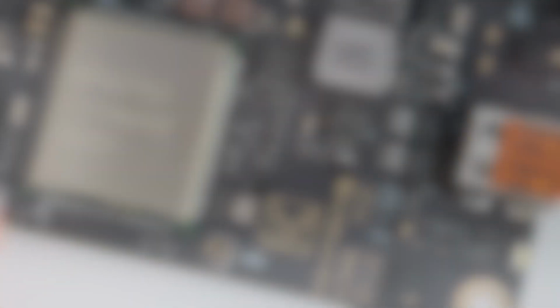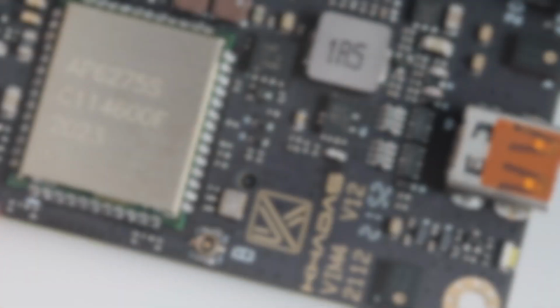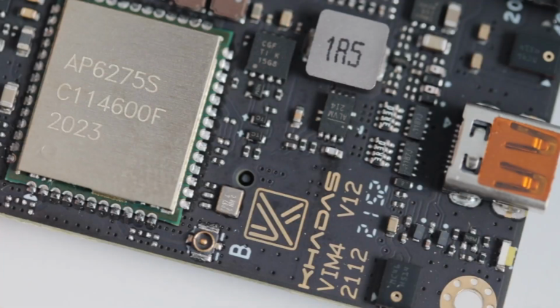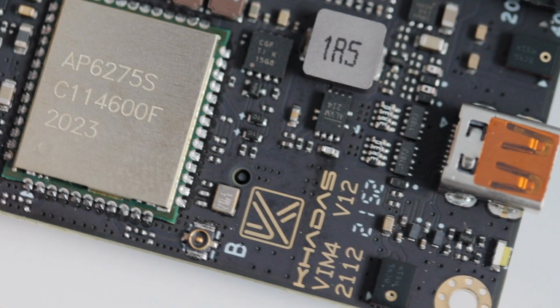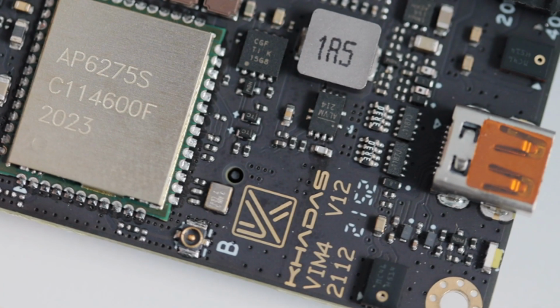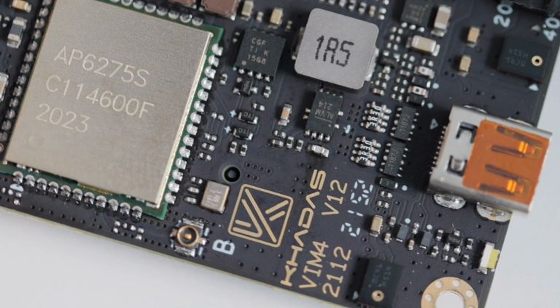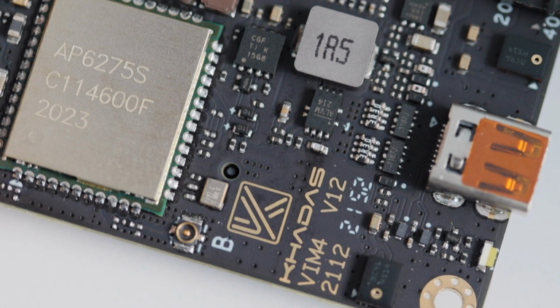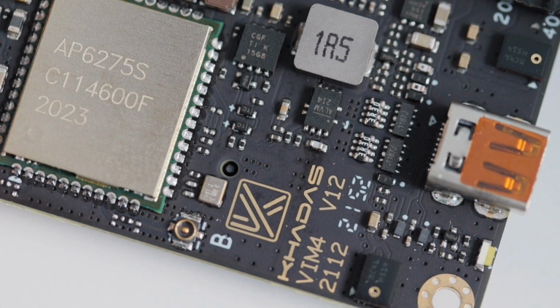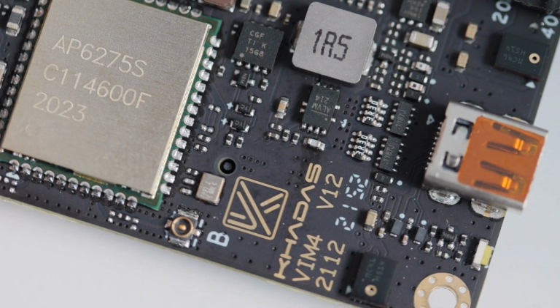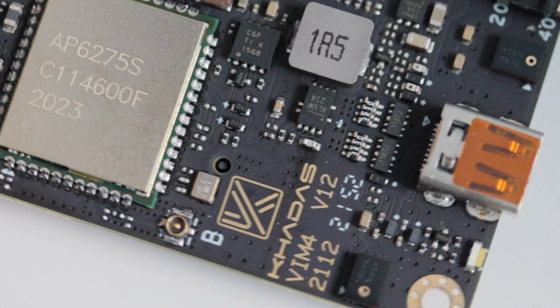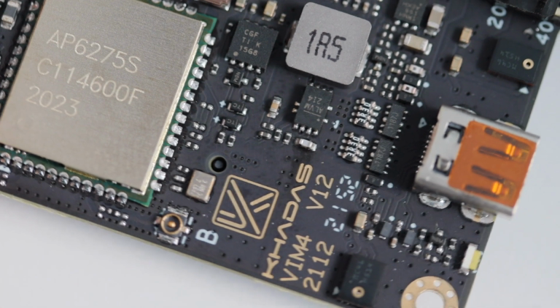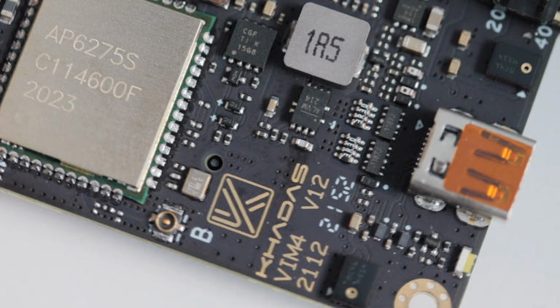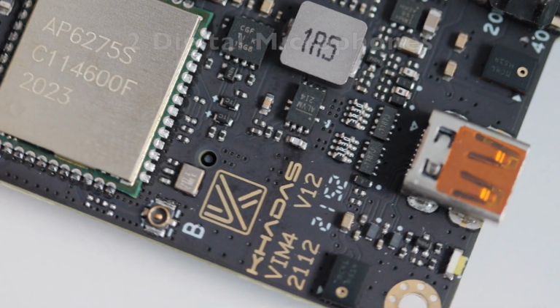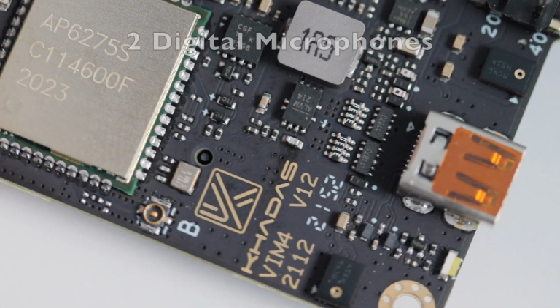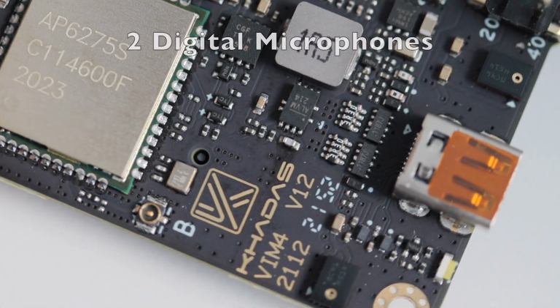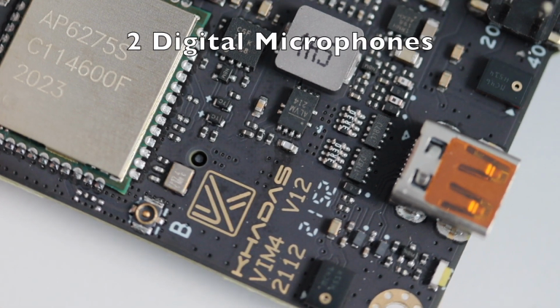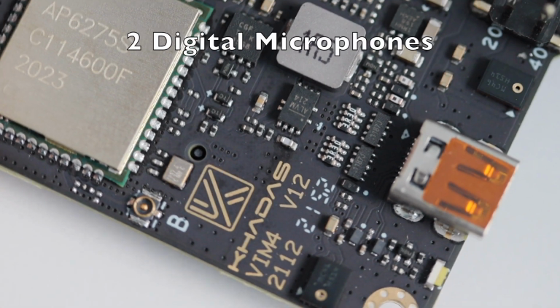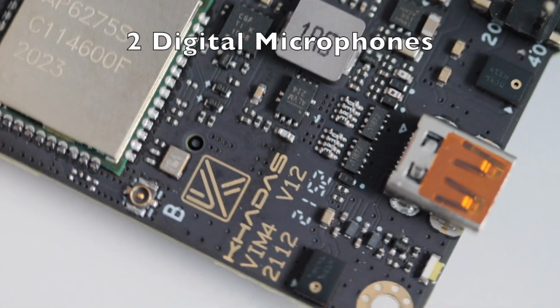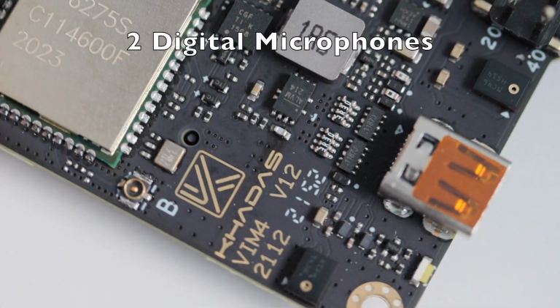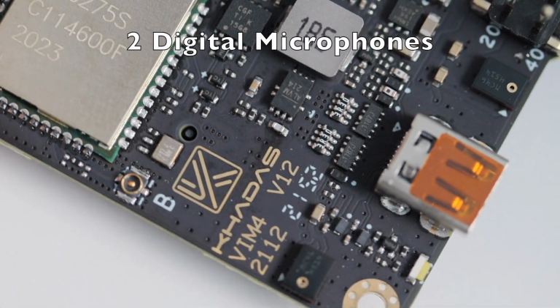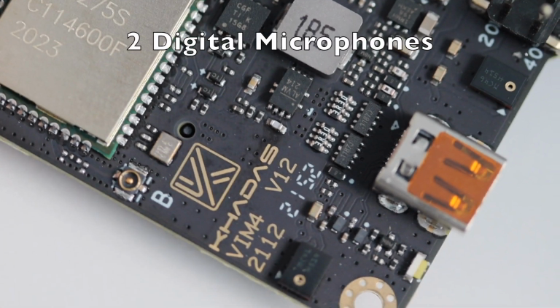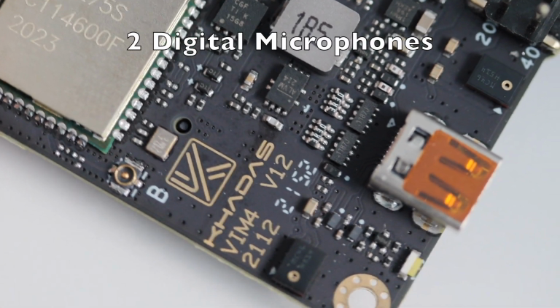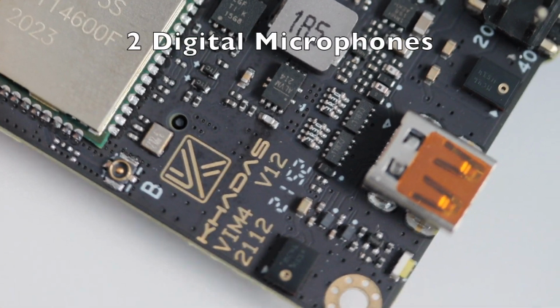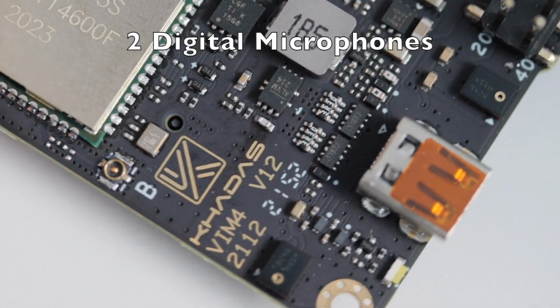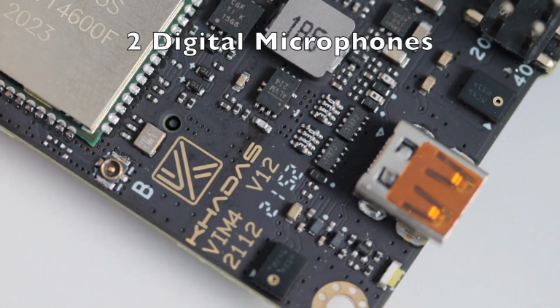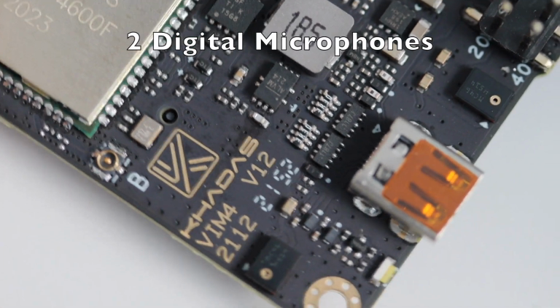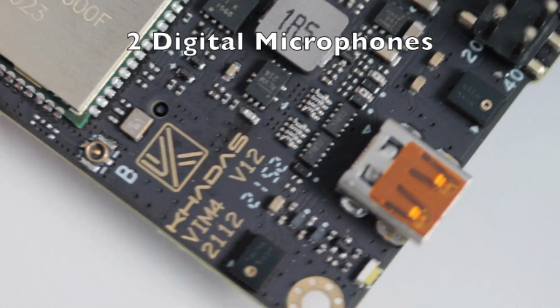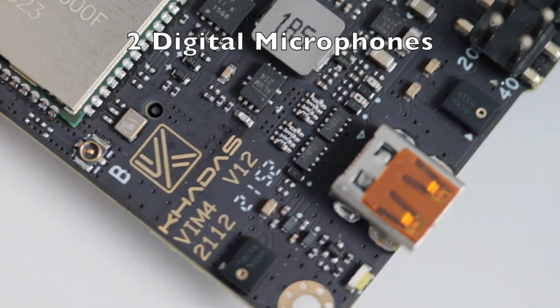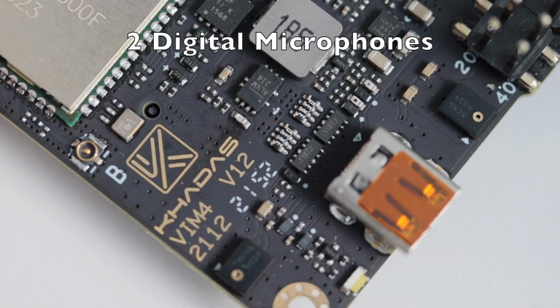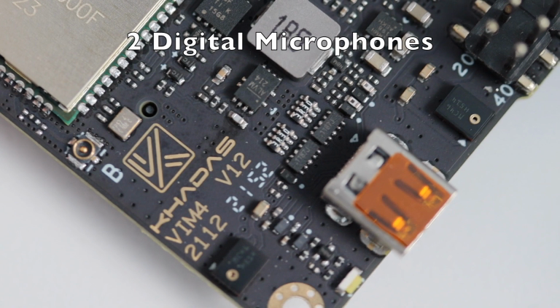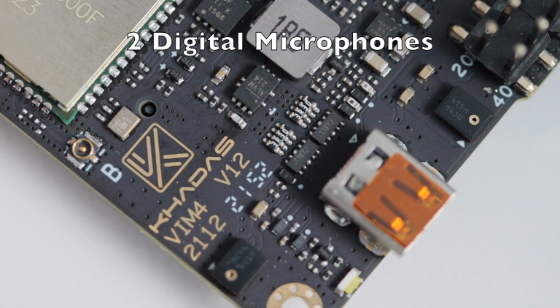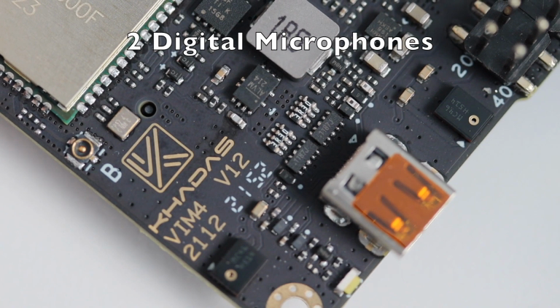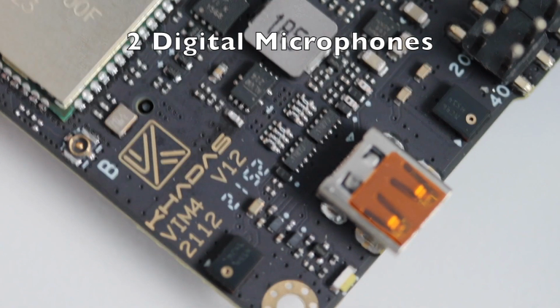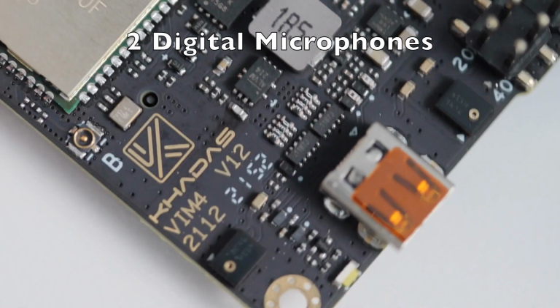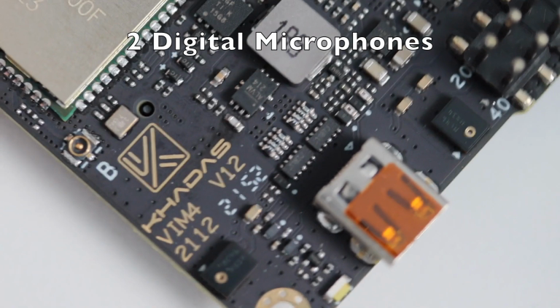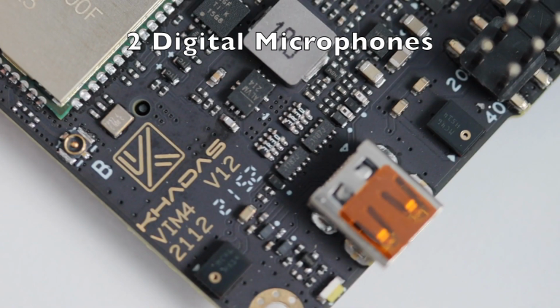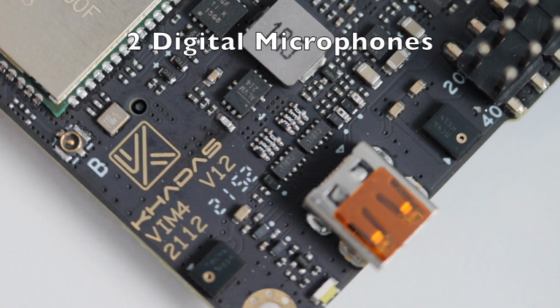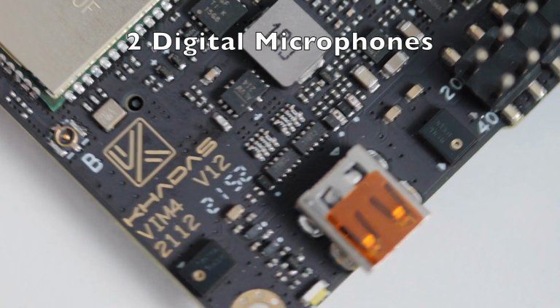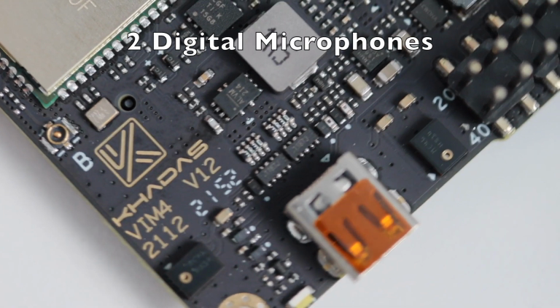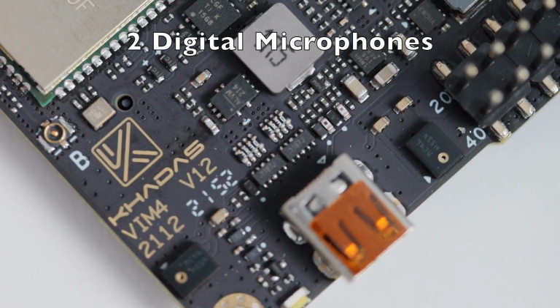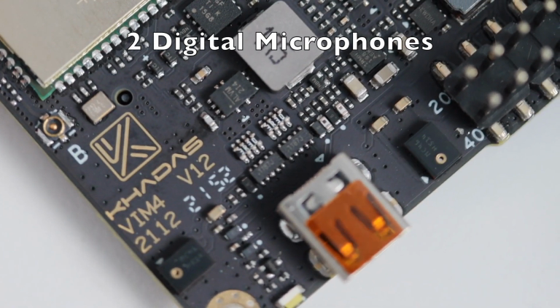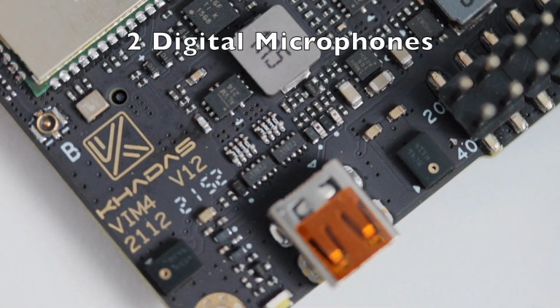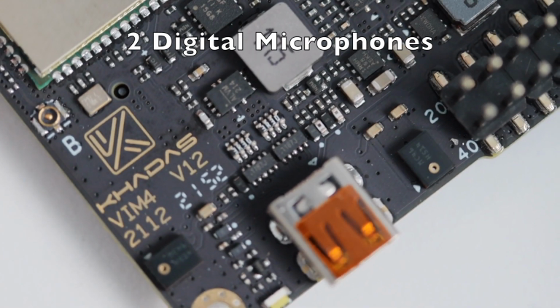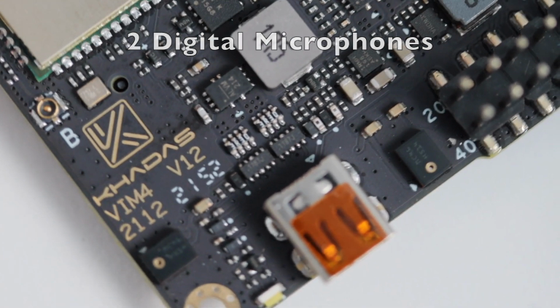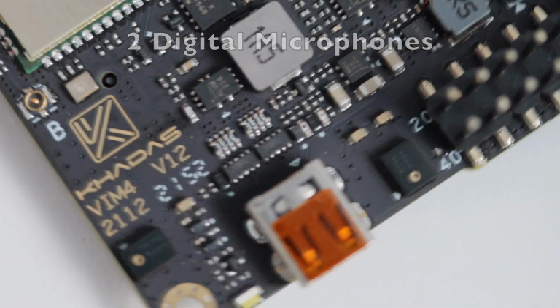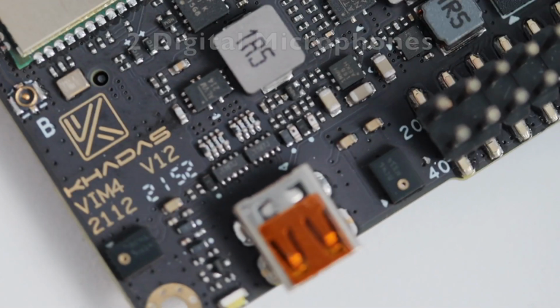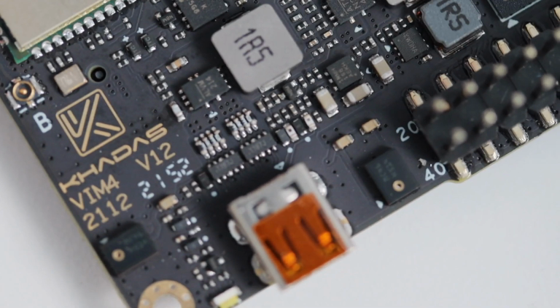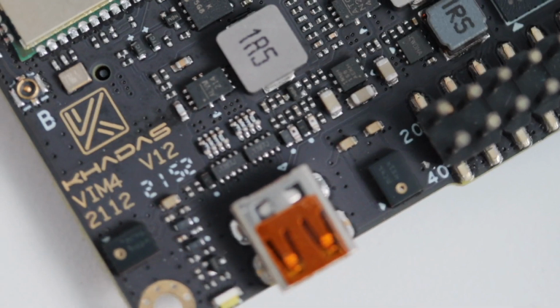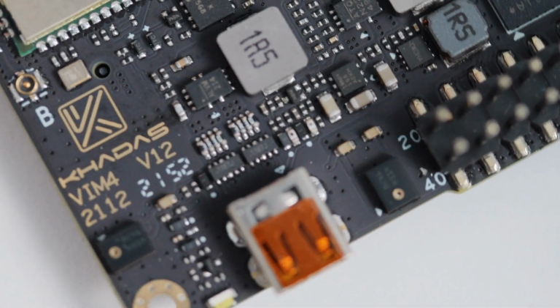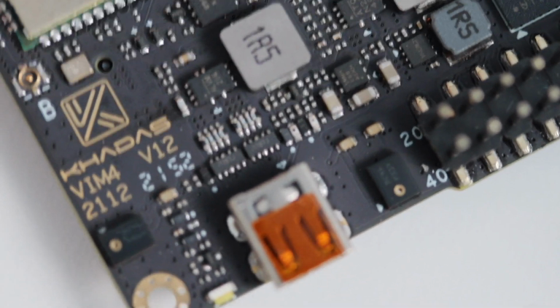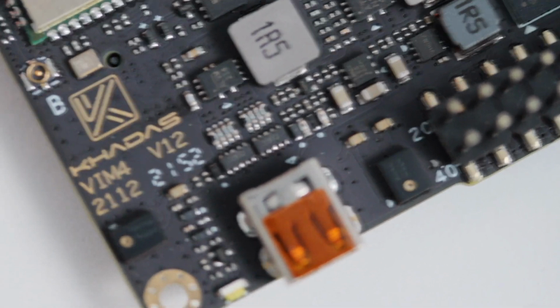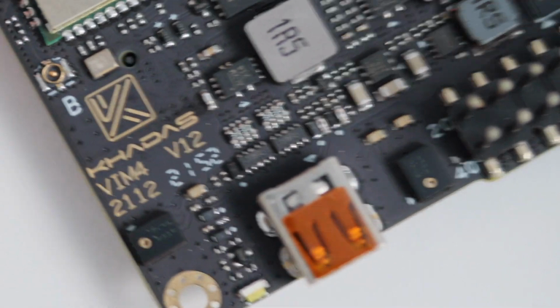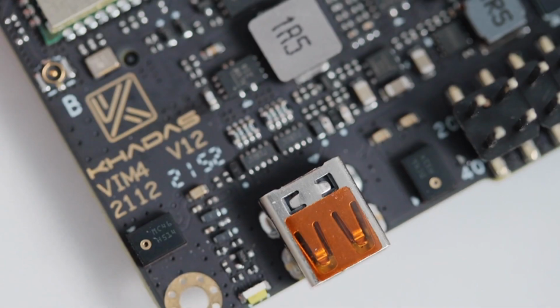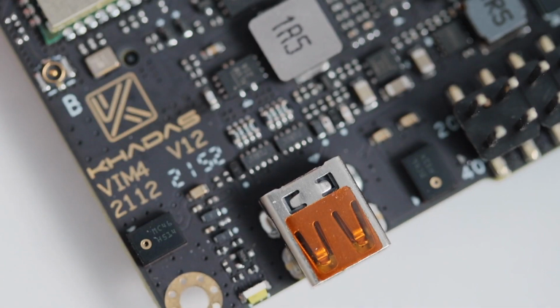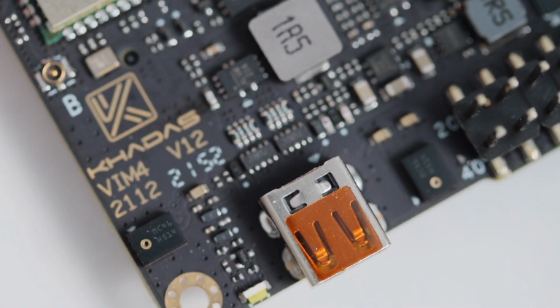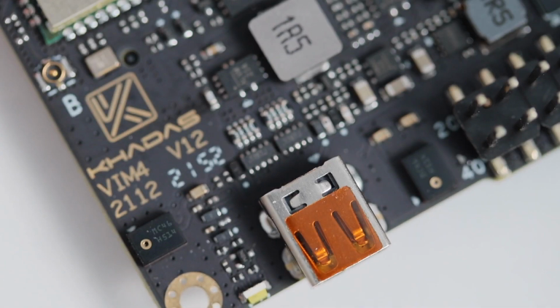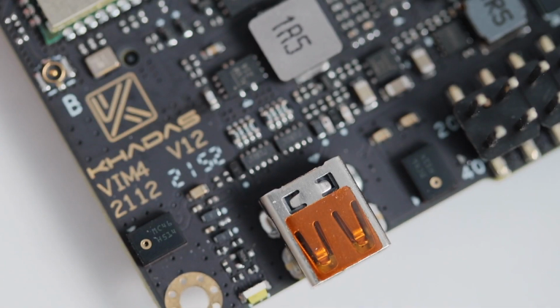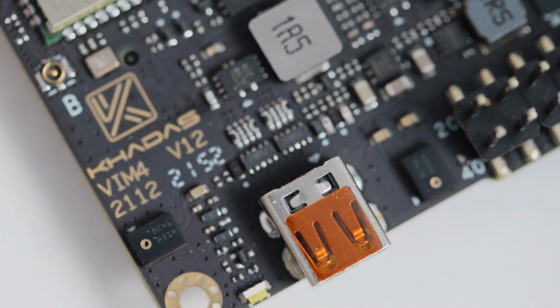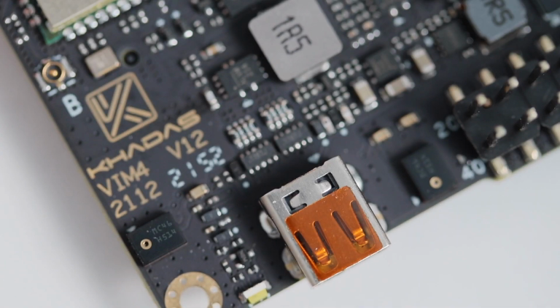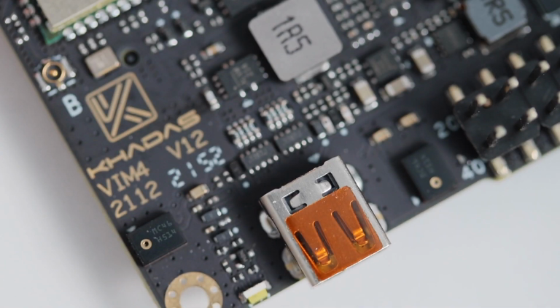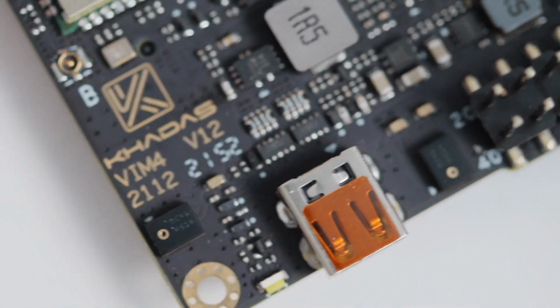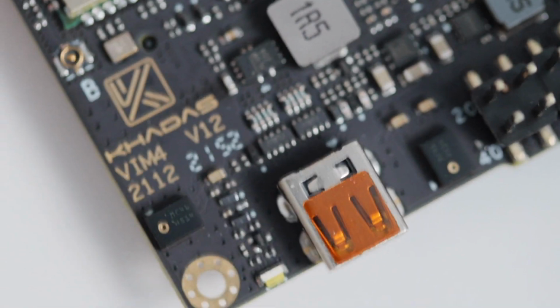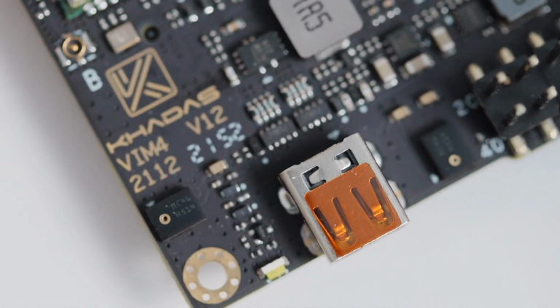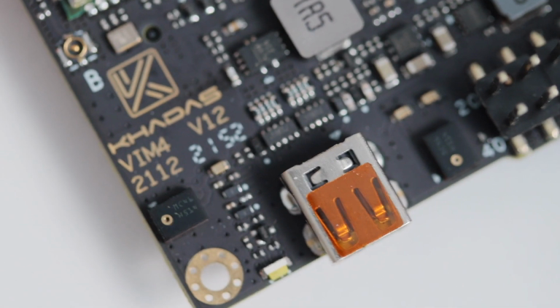KDES VIM4 also features two digital microphones located around the HDMI input capture device.